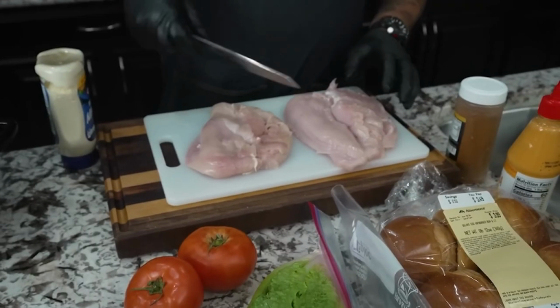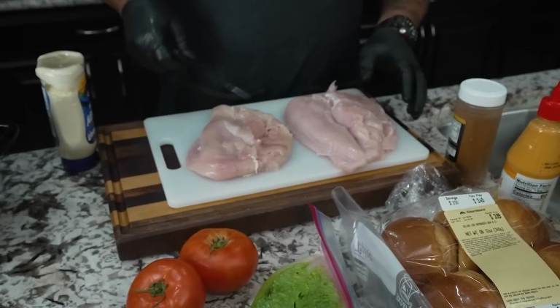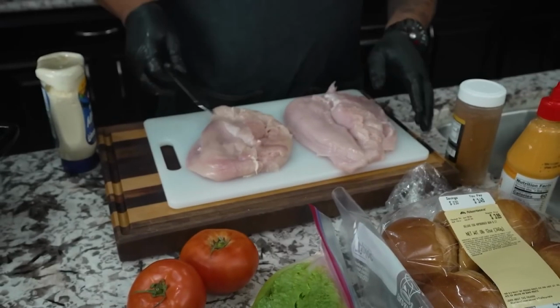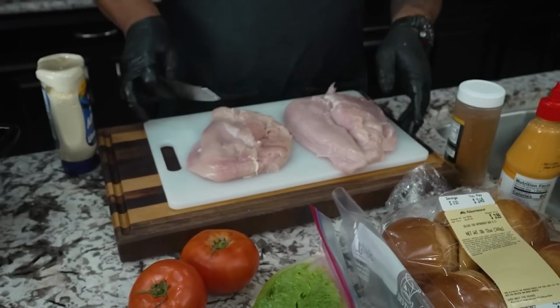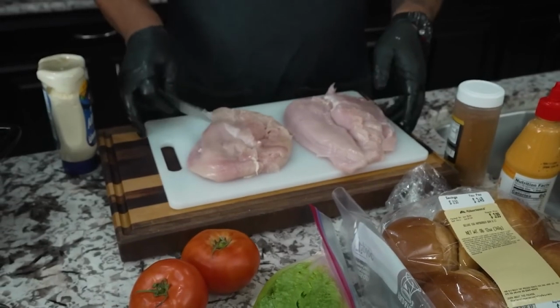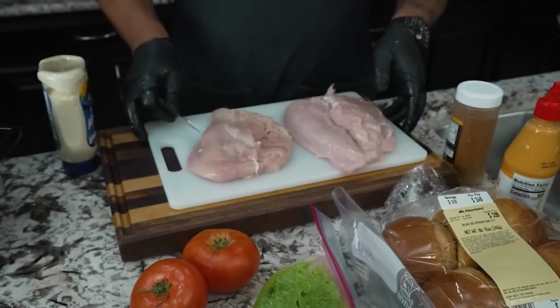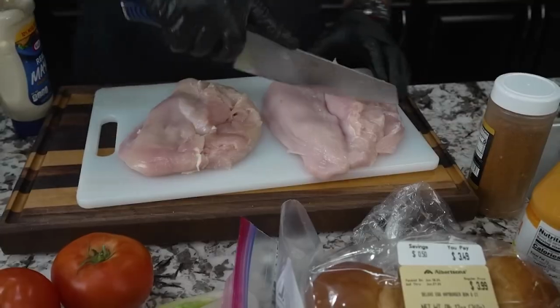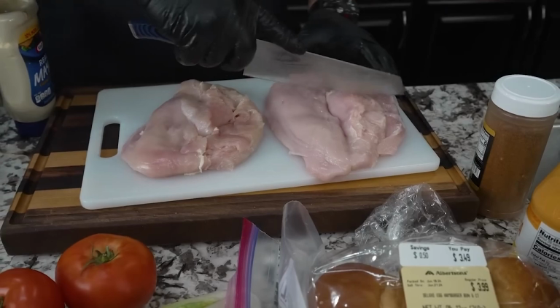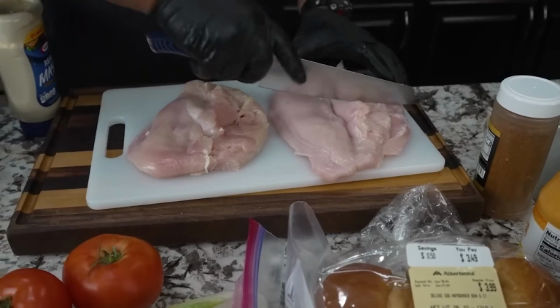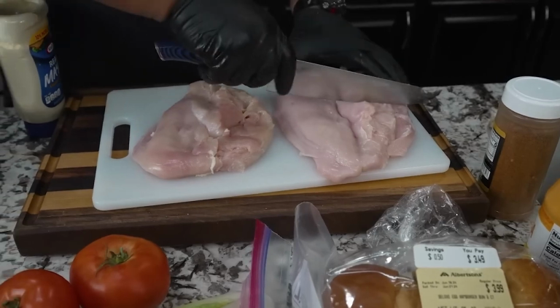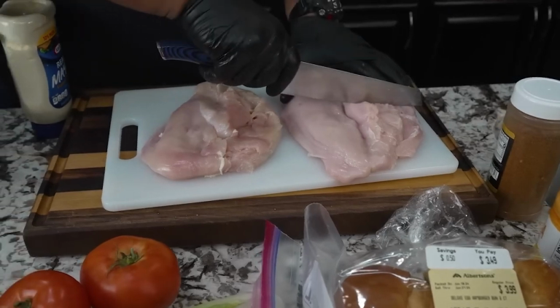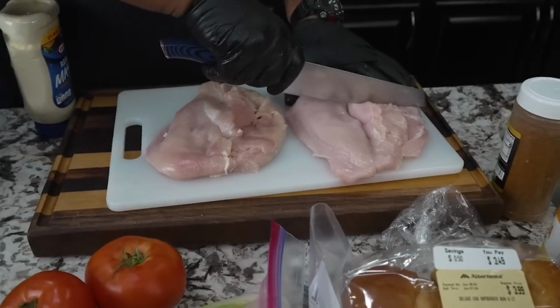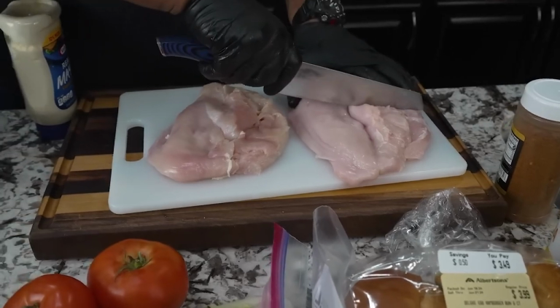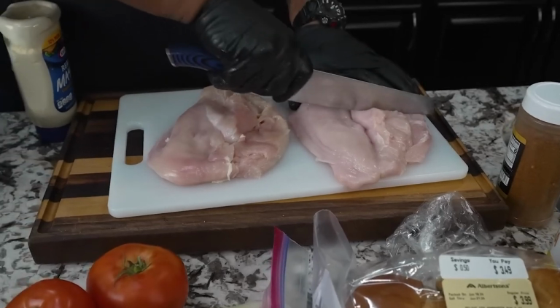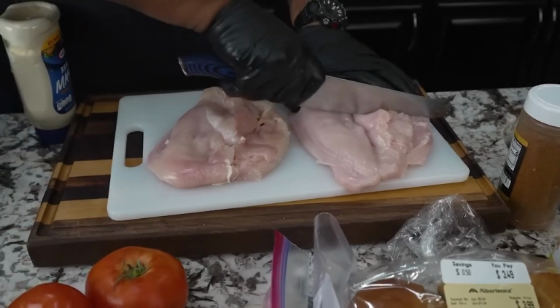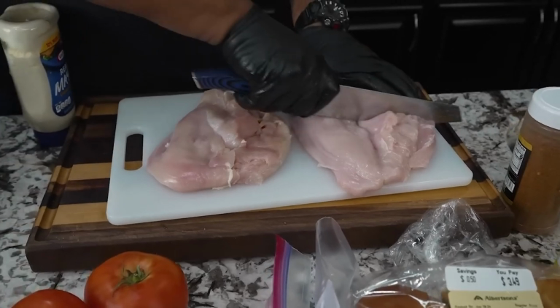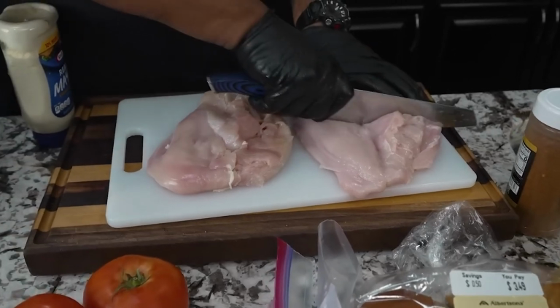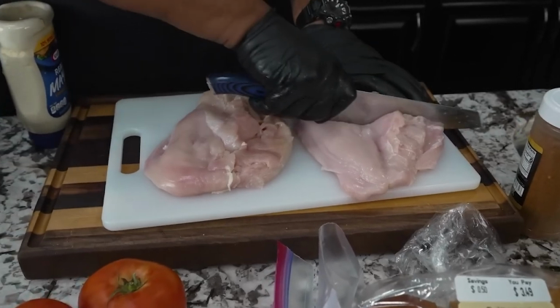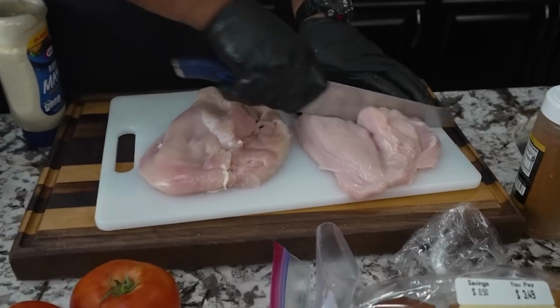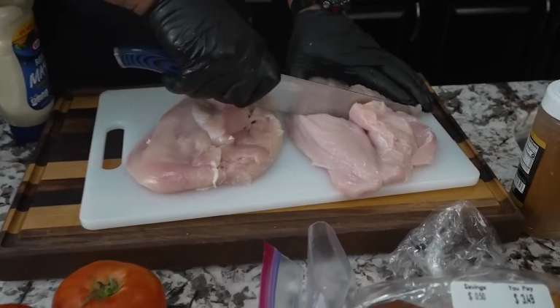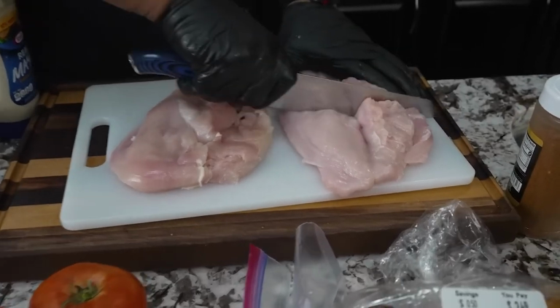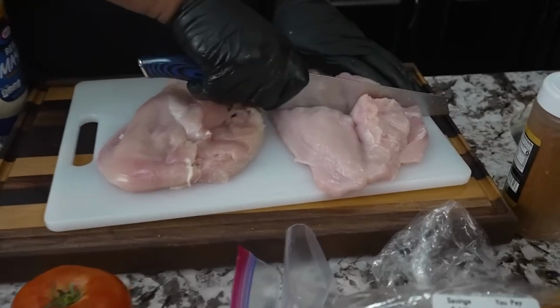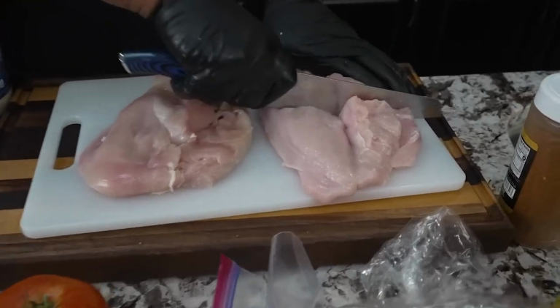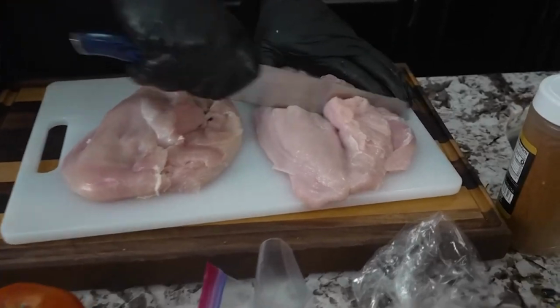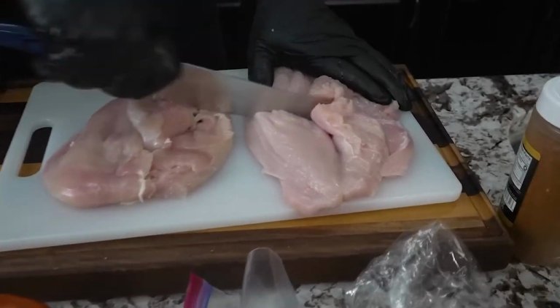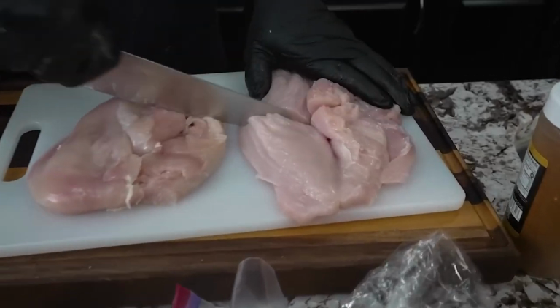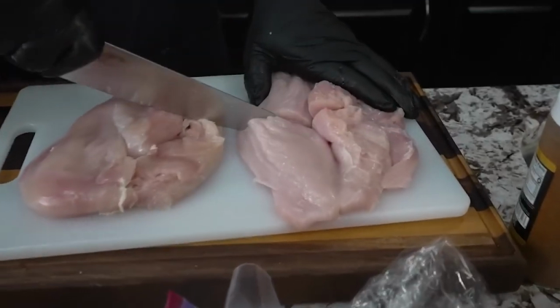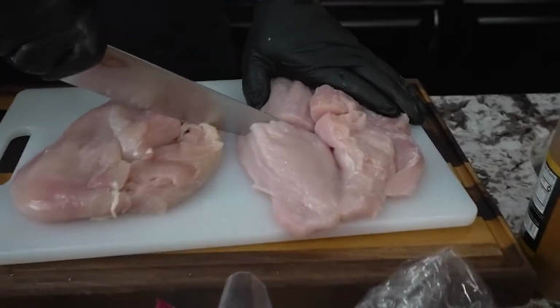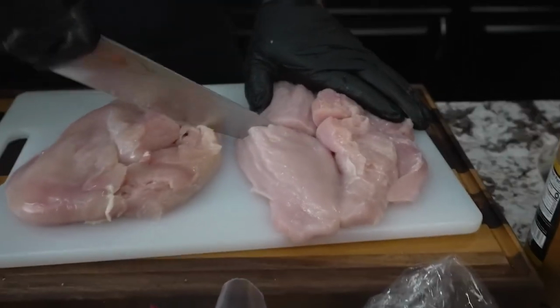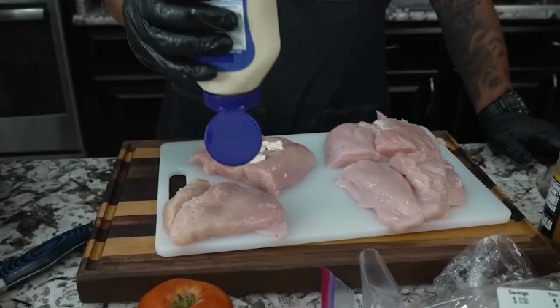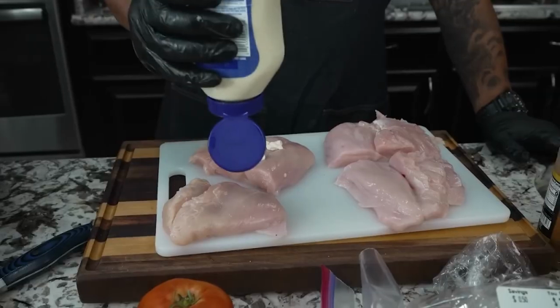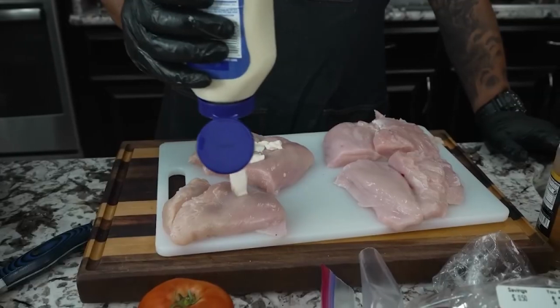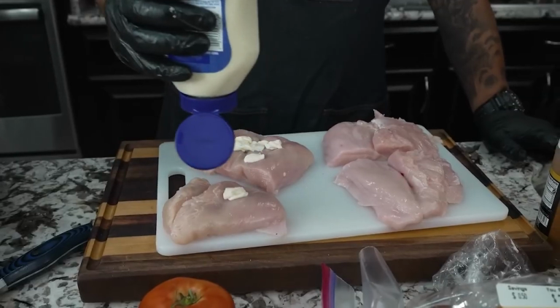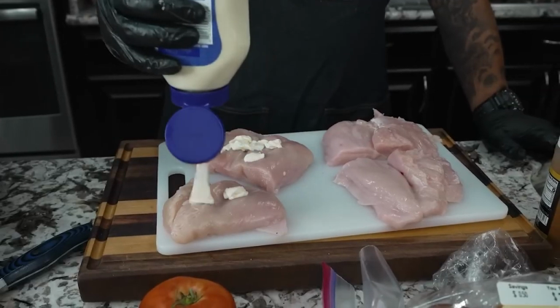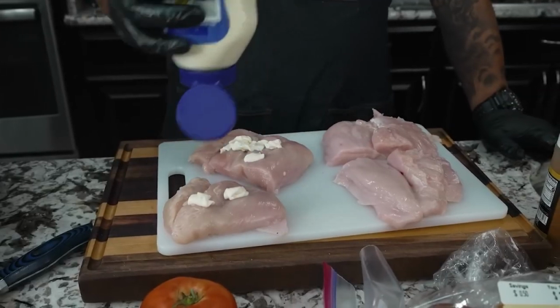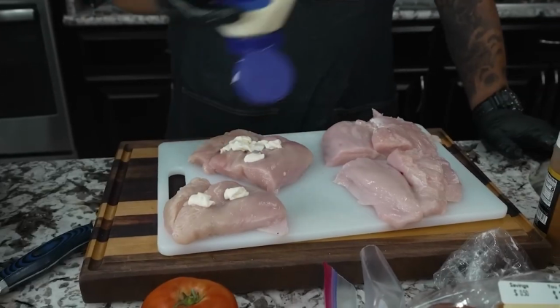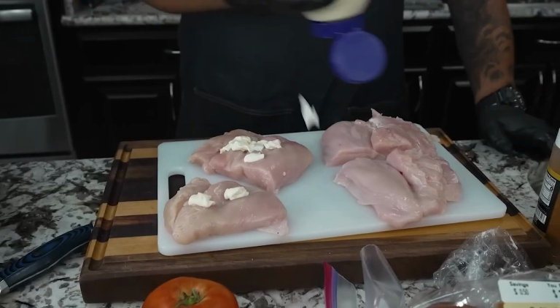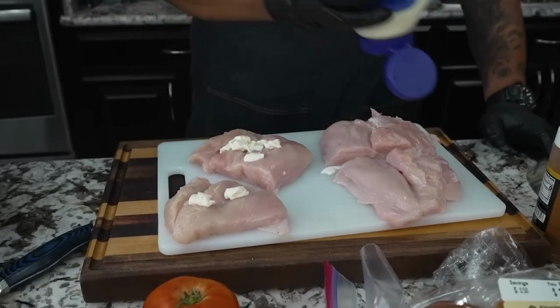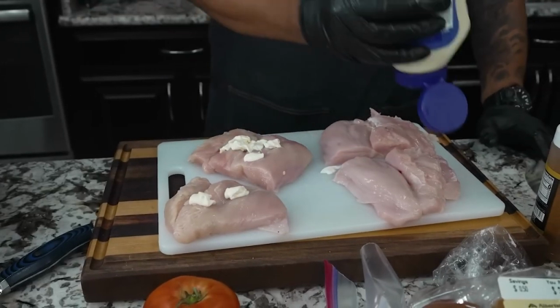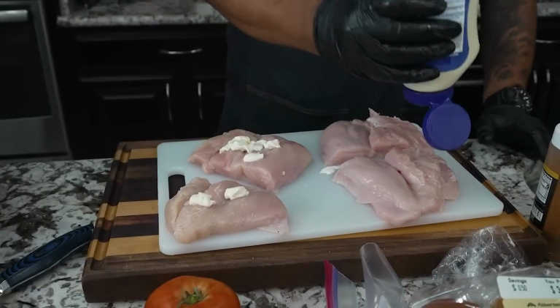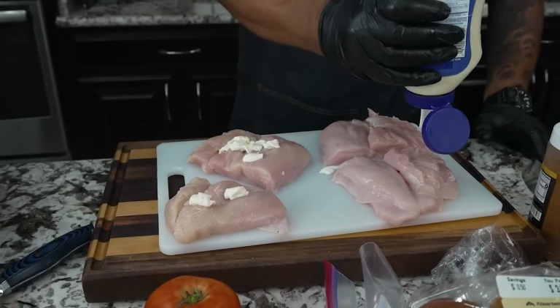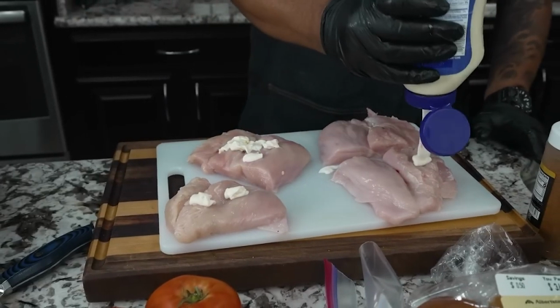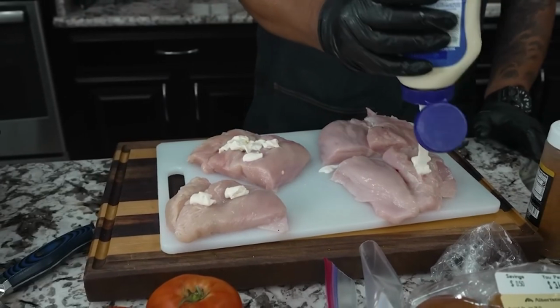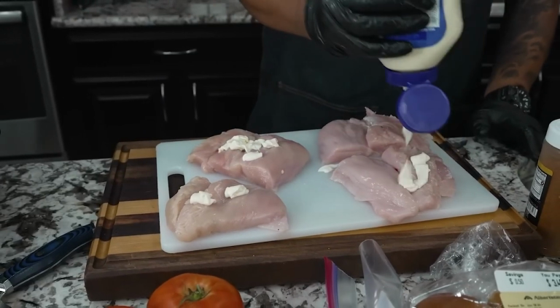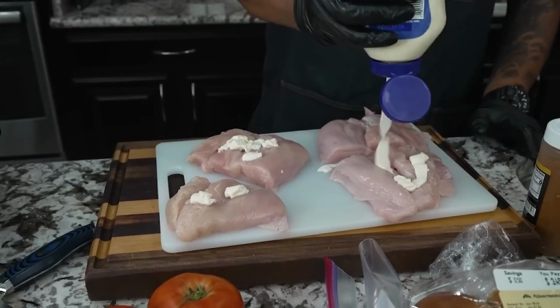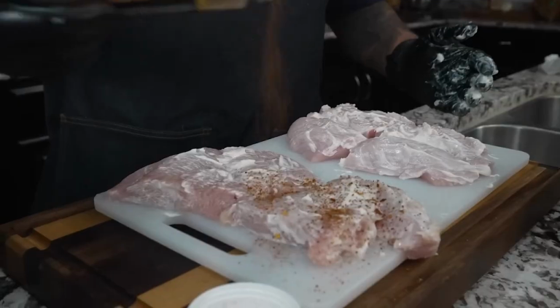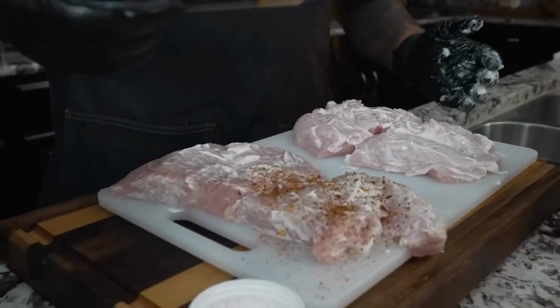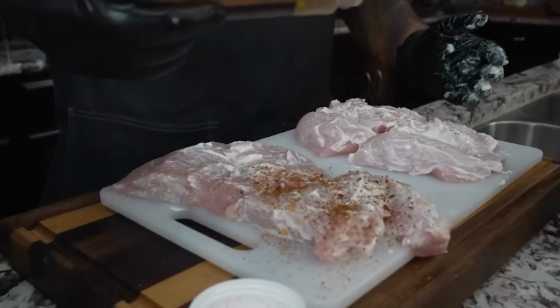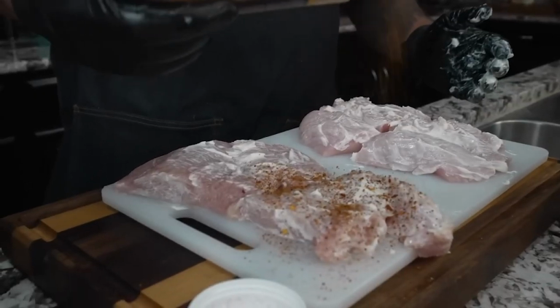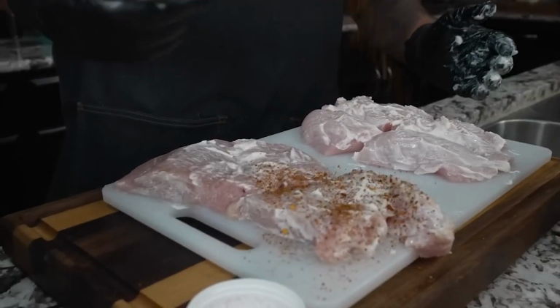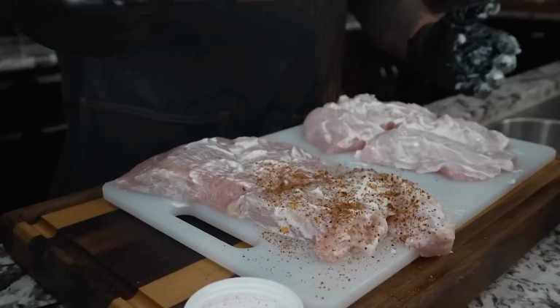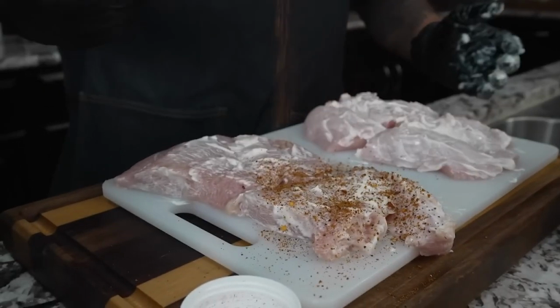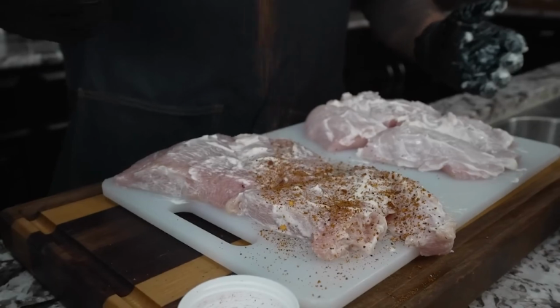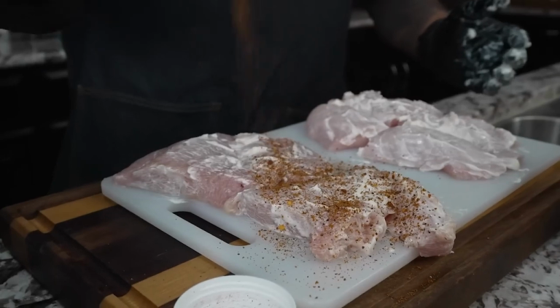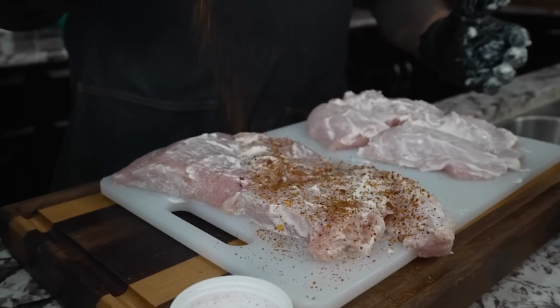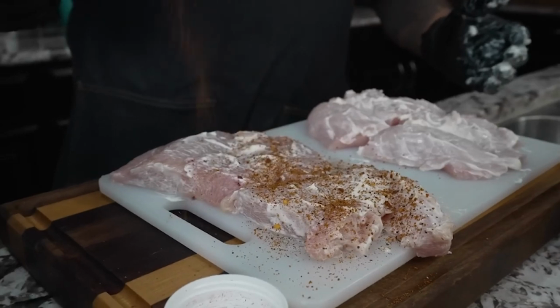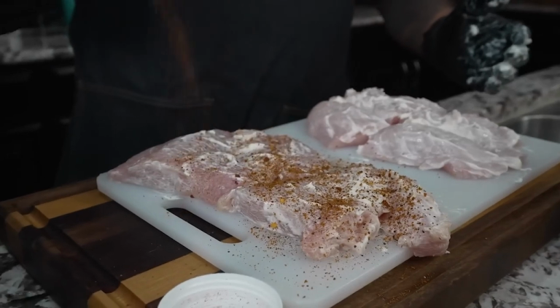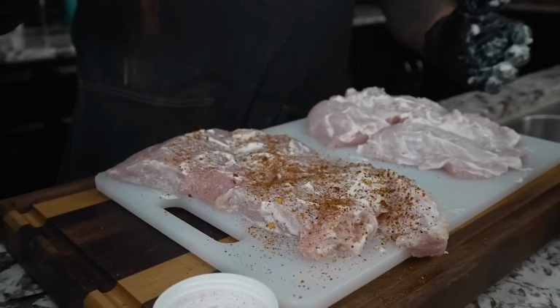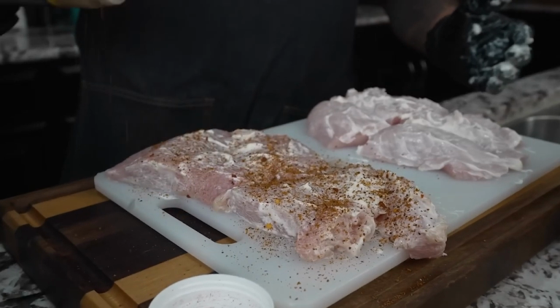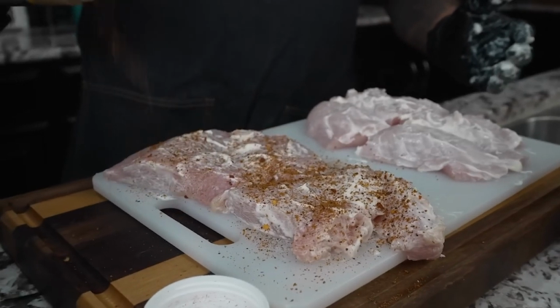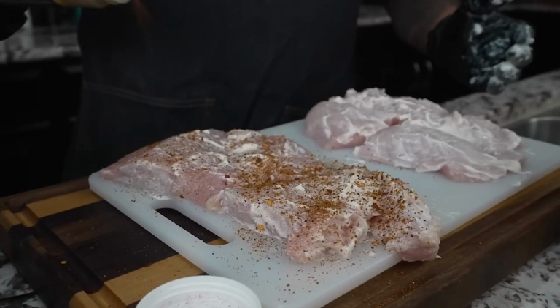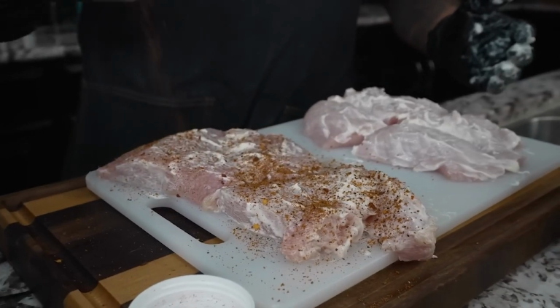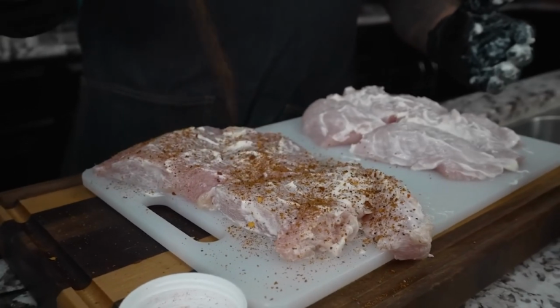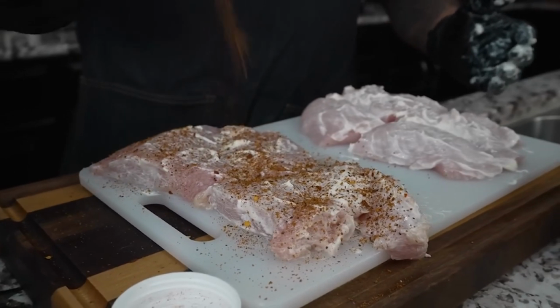Next, butterfly the chicken and quarter-cut the chicken. Then smother it with mayo and top with spices of your choice.